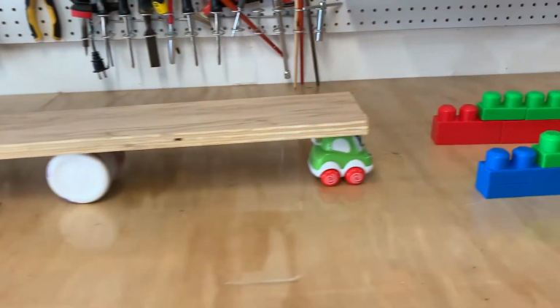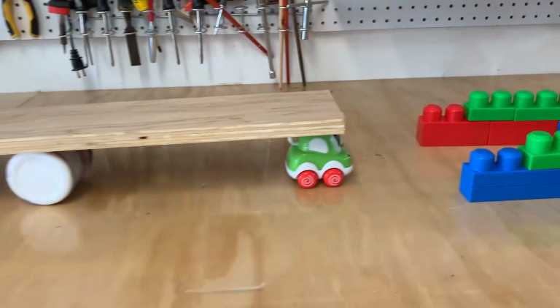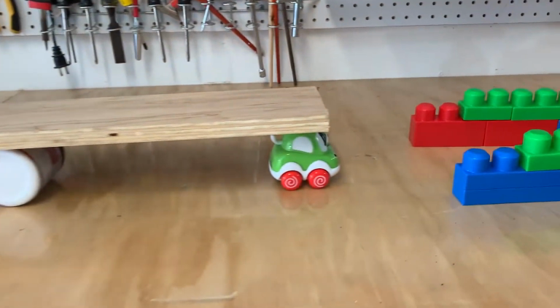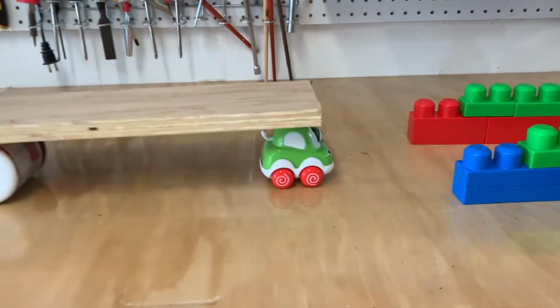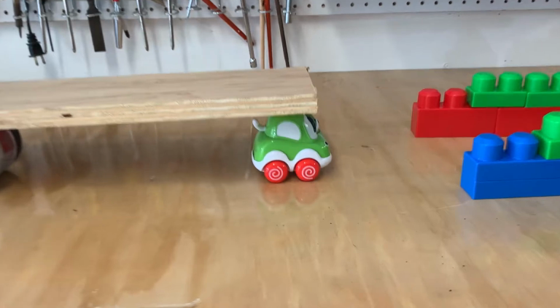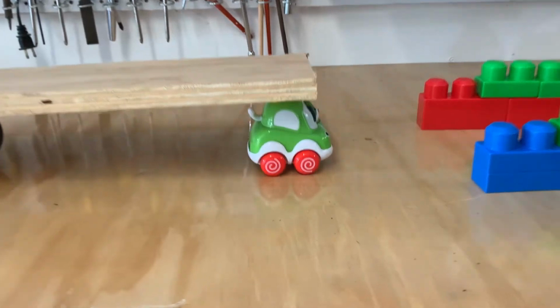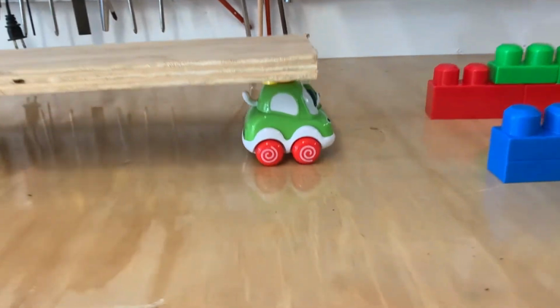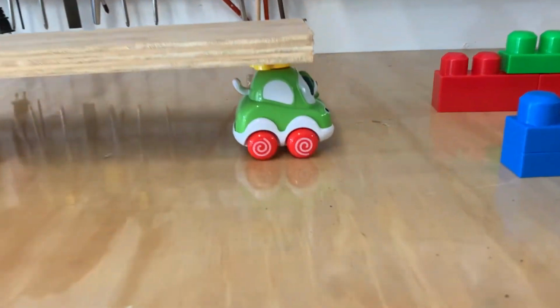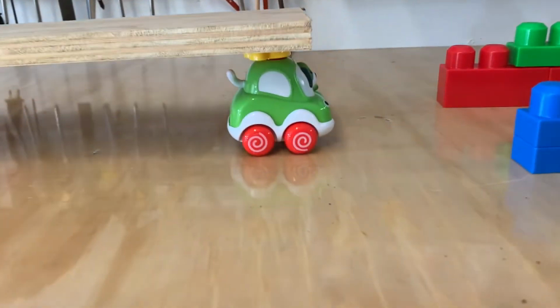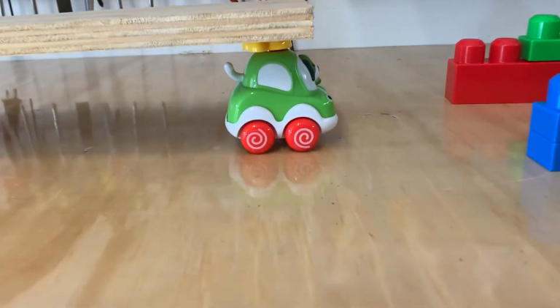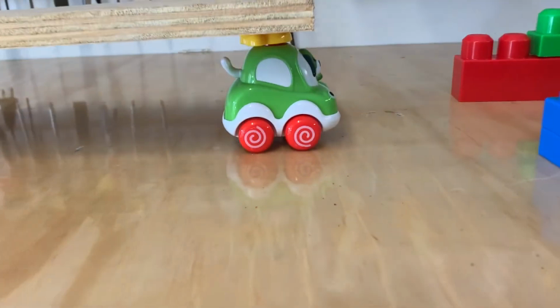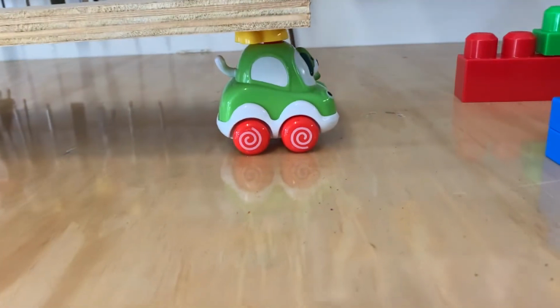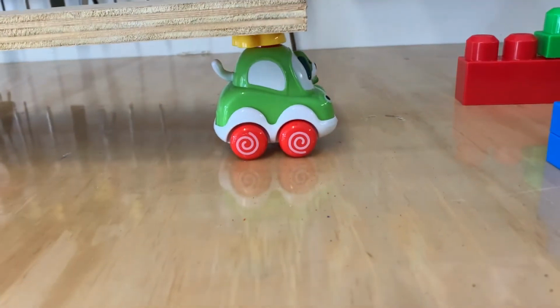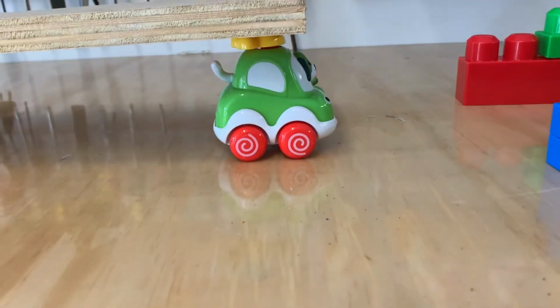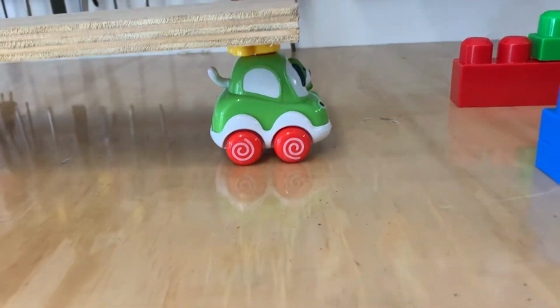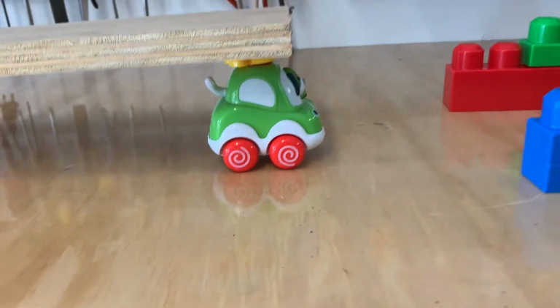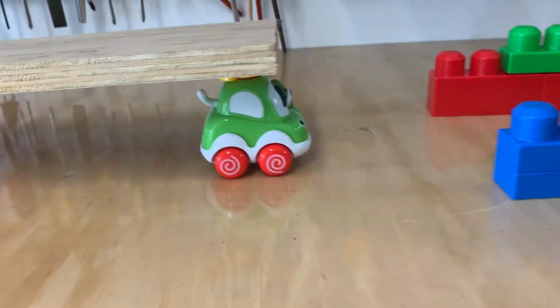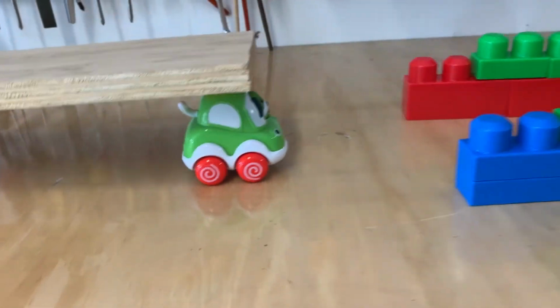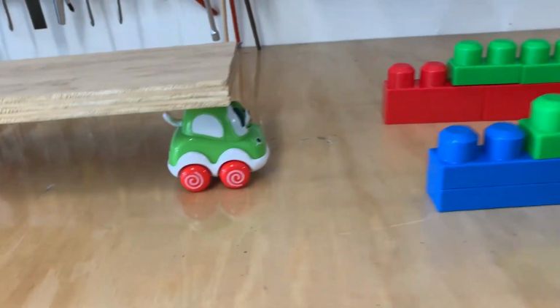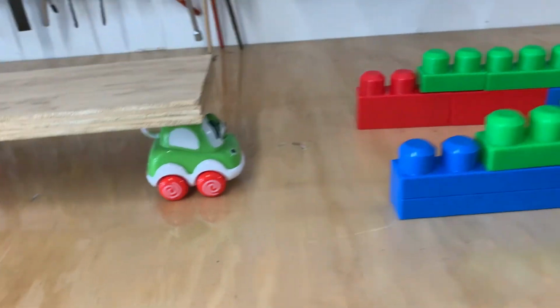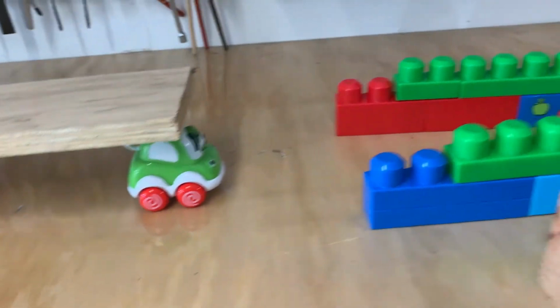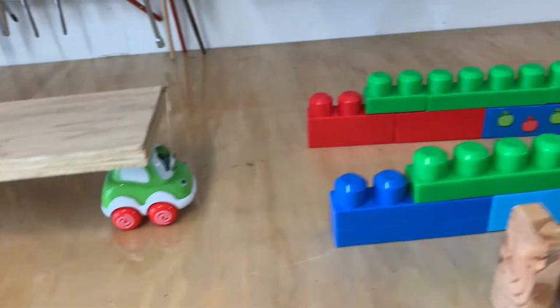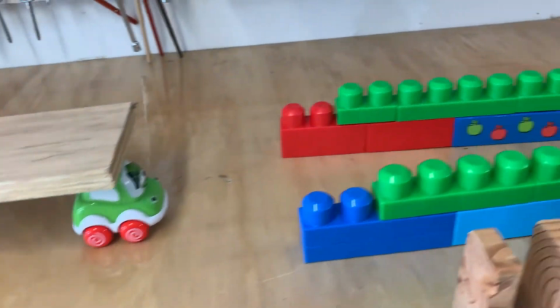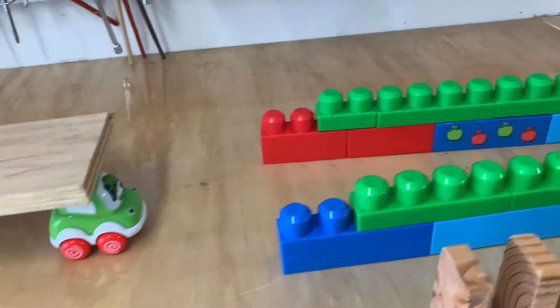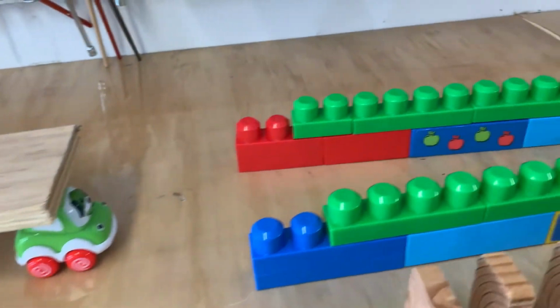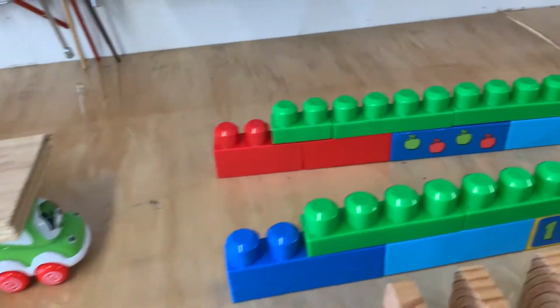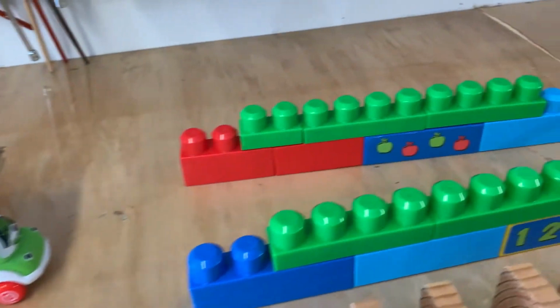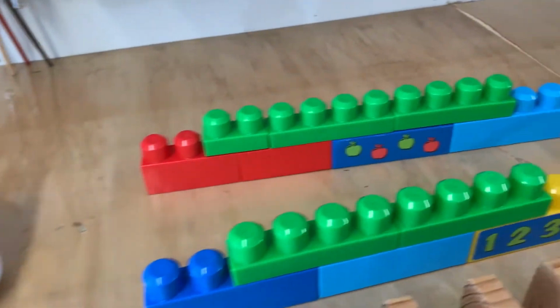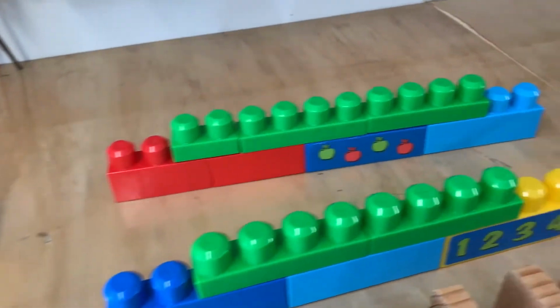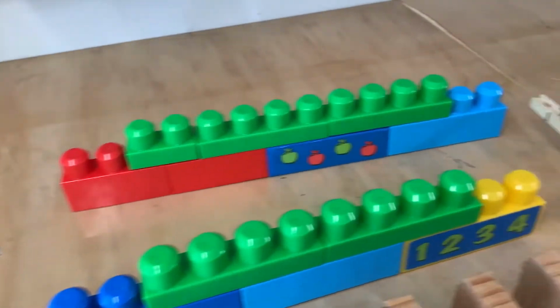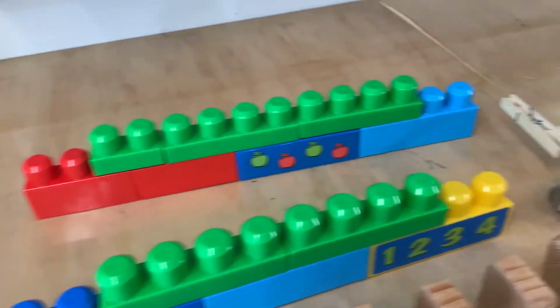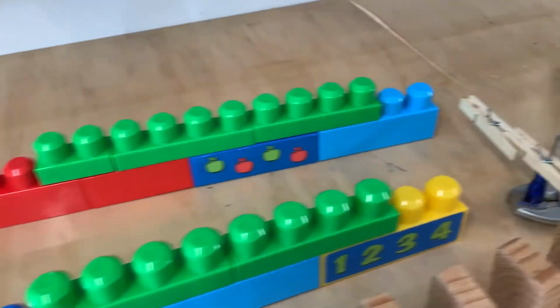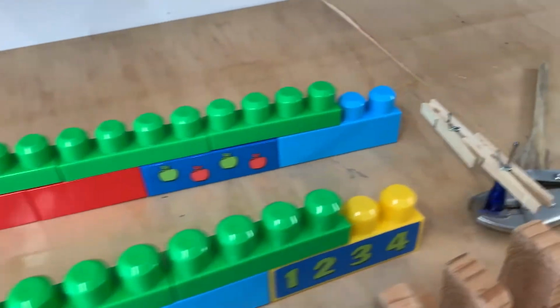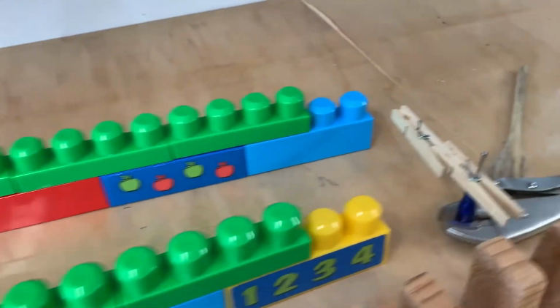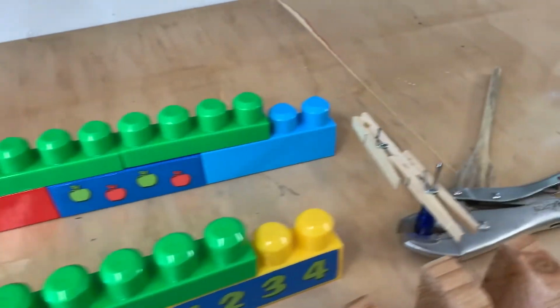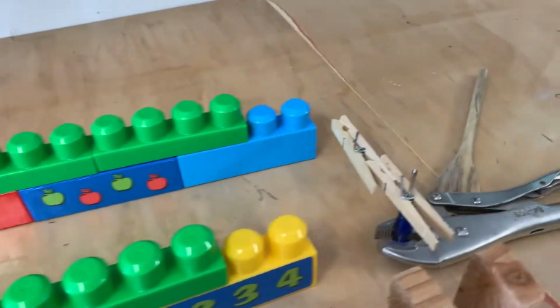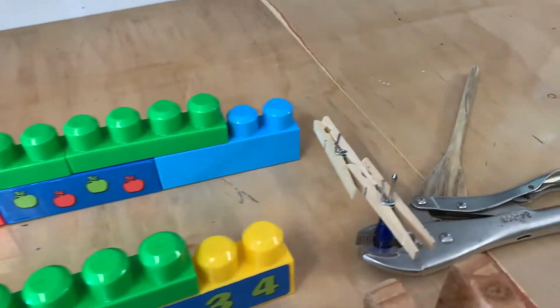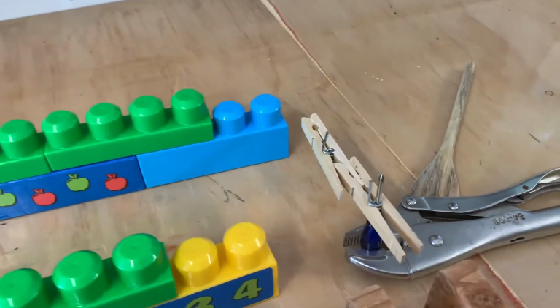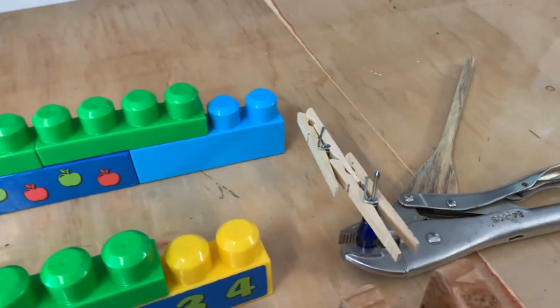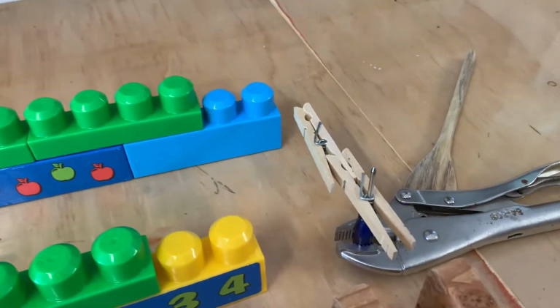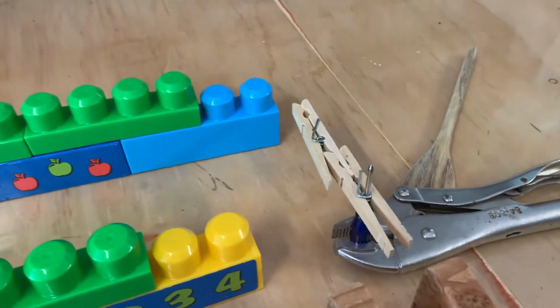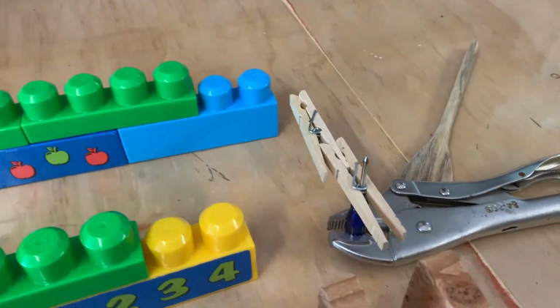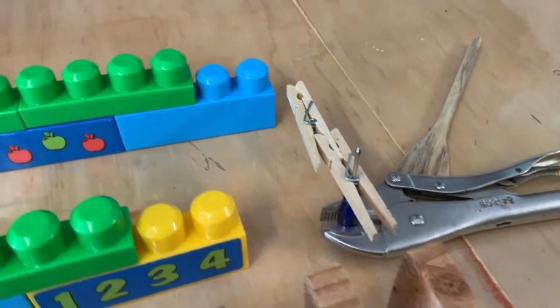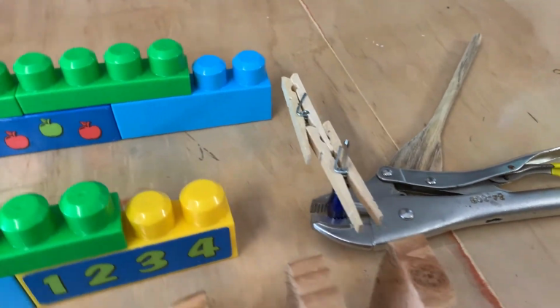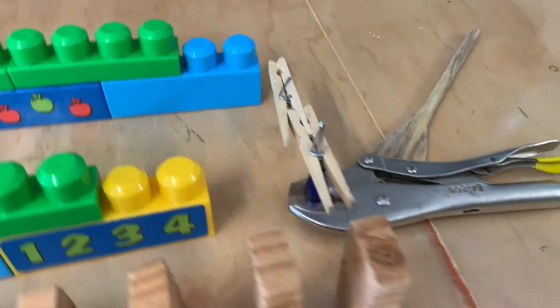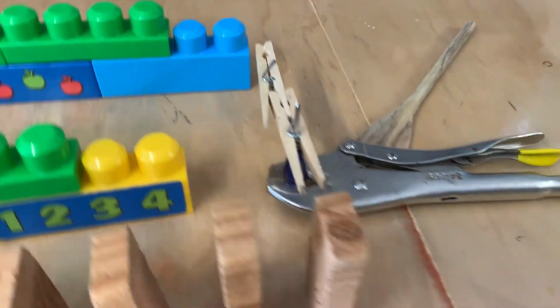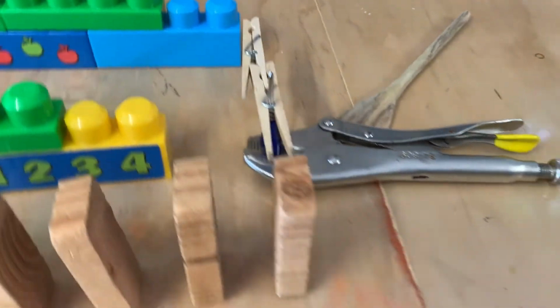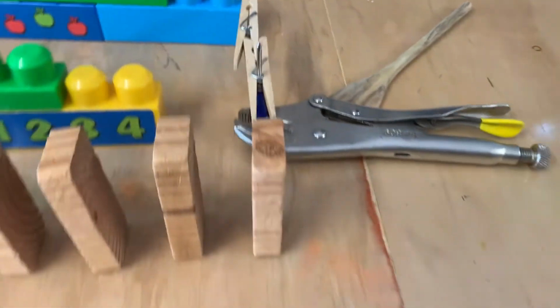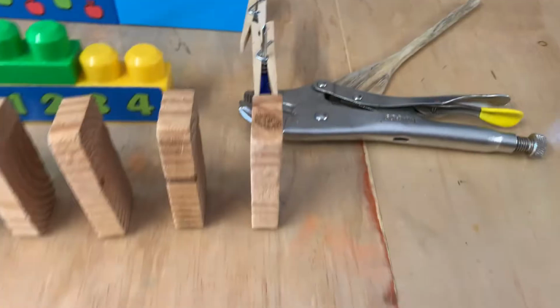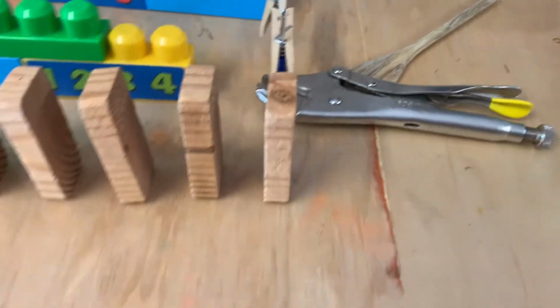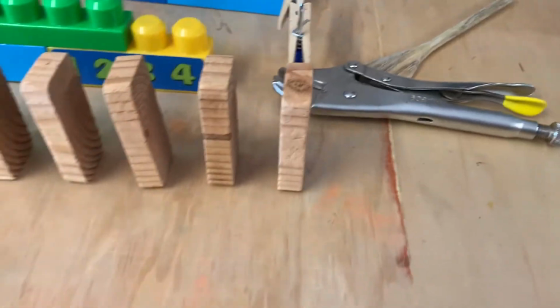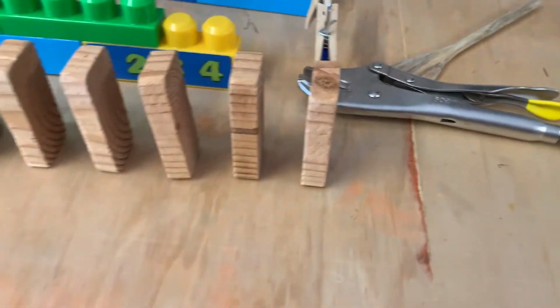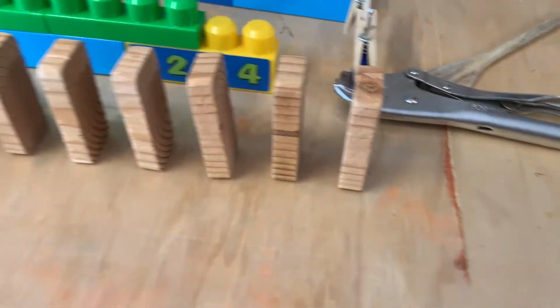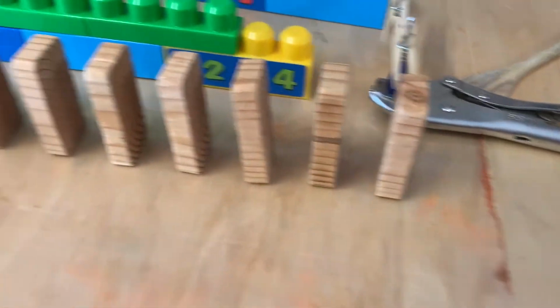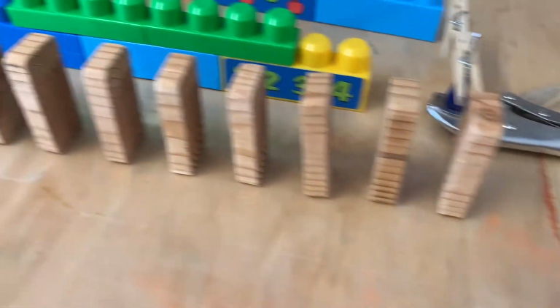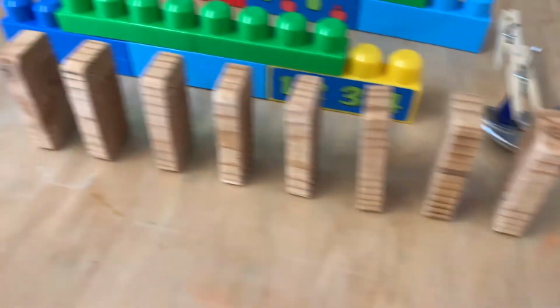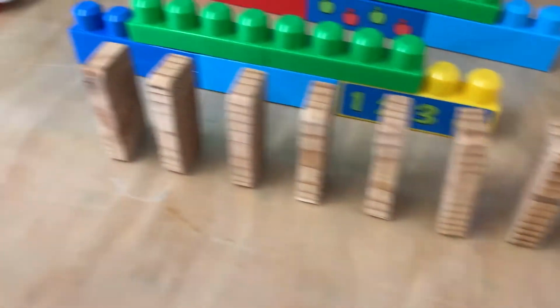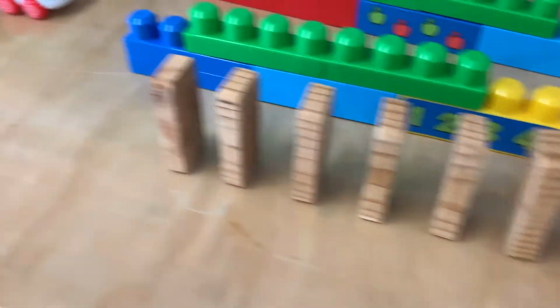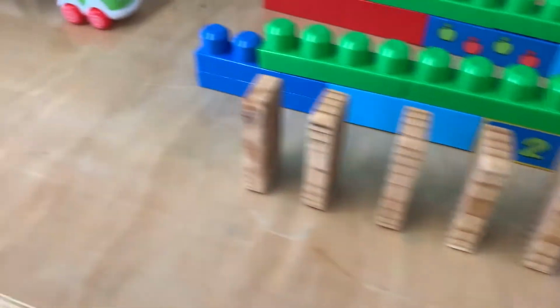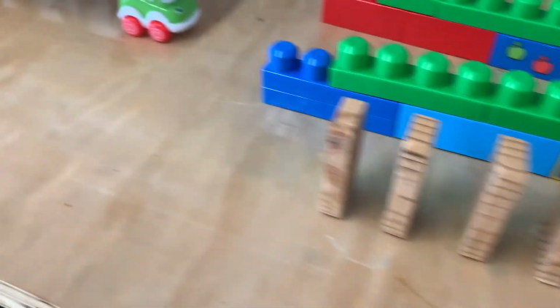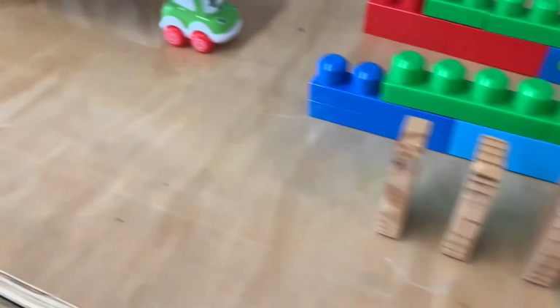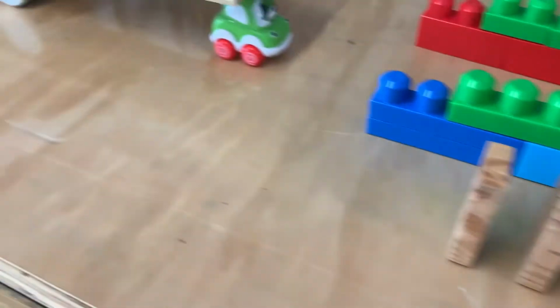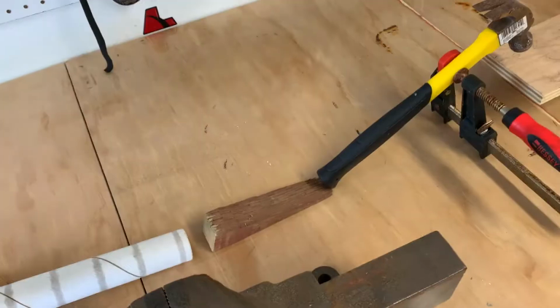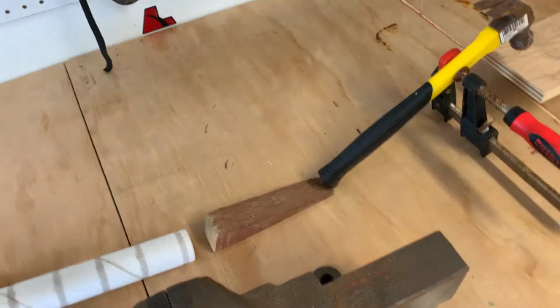It's going to come down and lift up this board, which is going to release the spring car. It's going to travel down here, hit the clothespin, swing around, and hit my blocks.